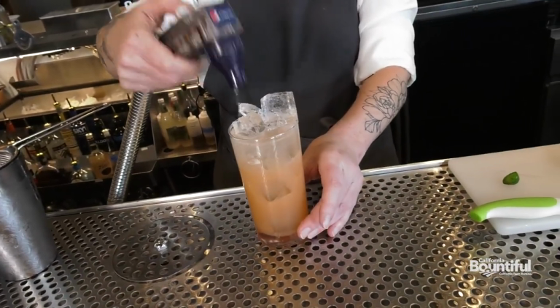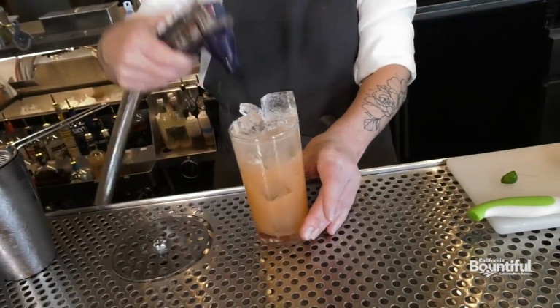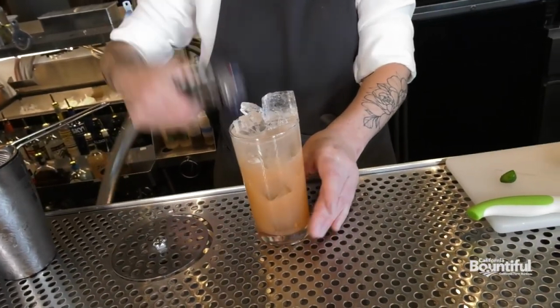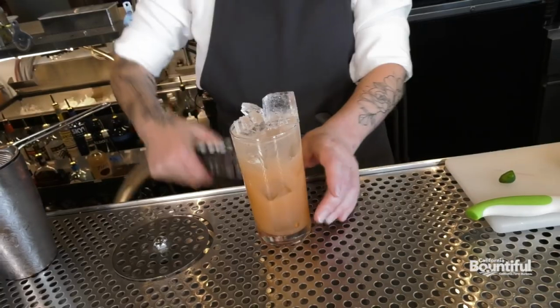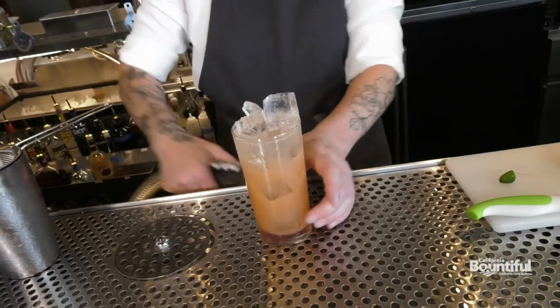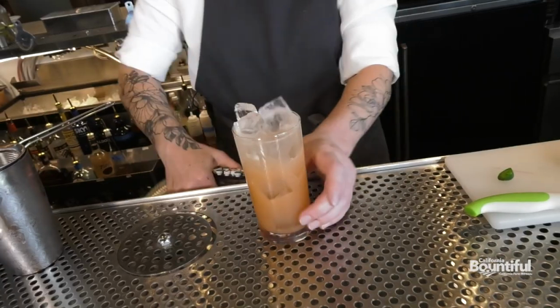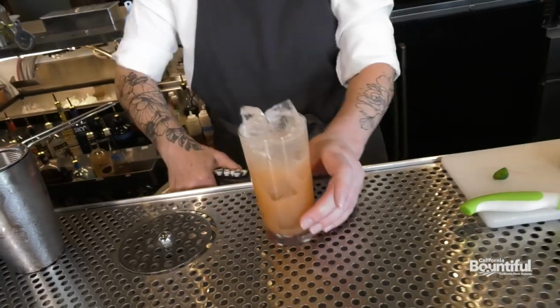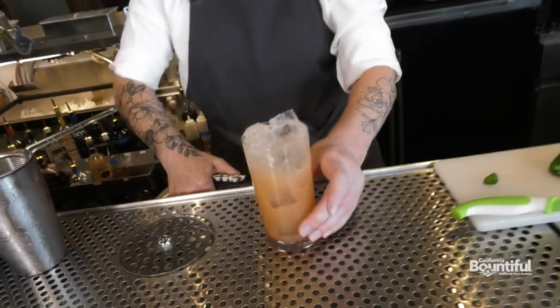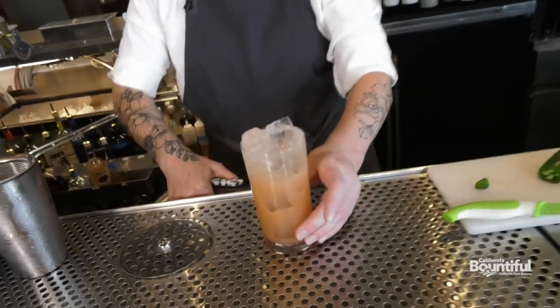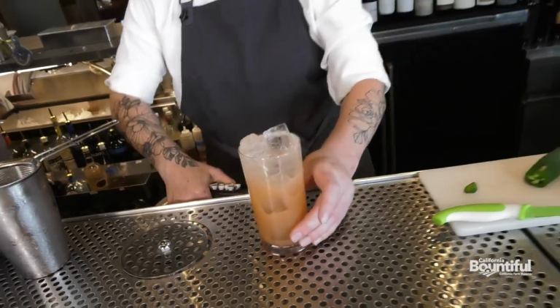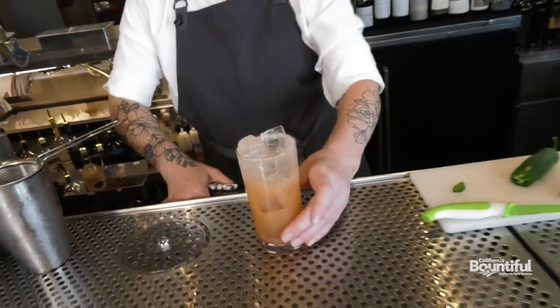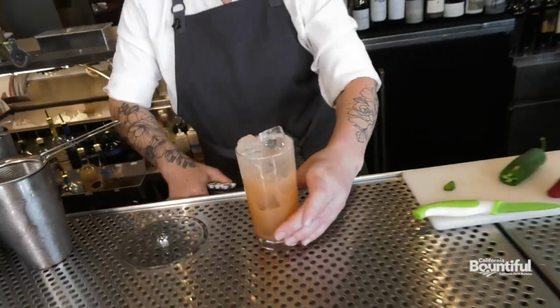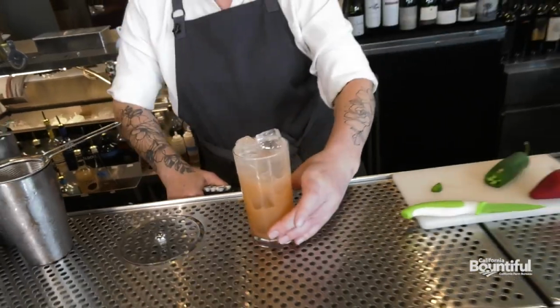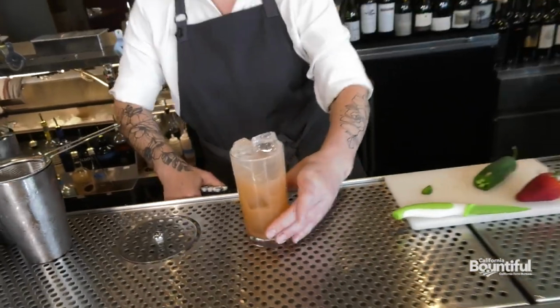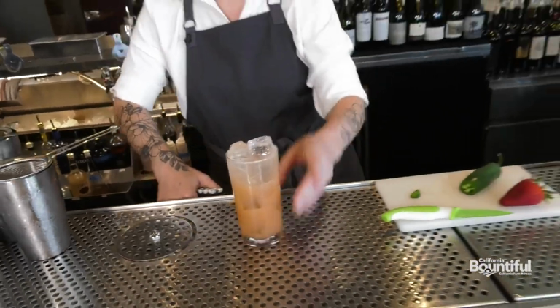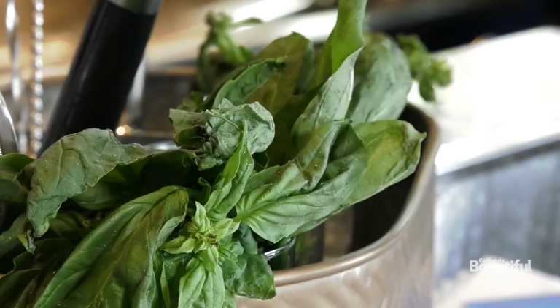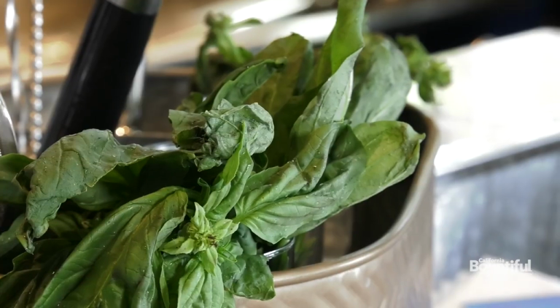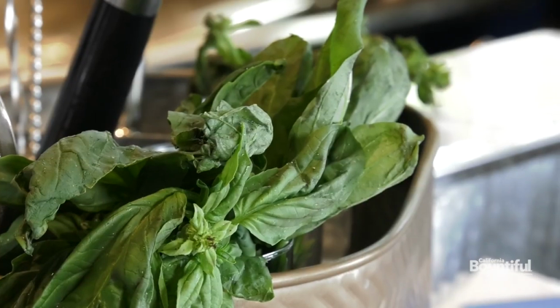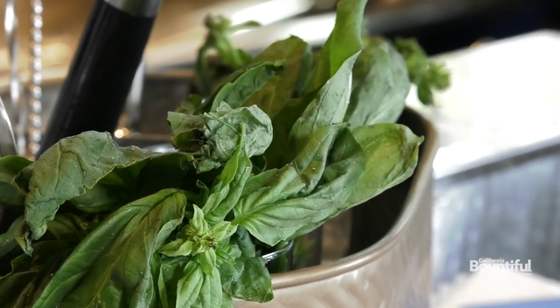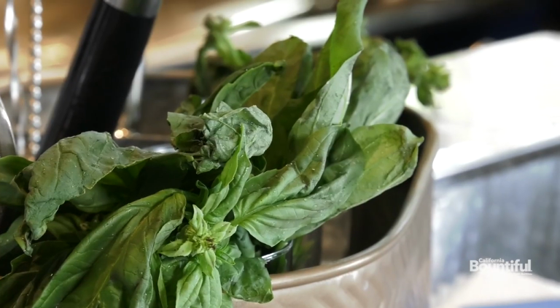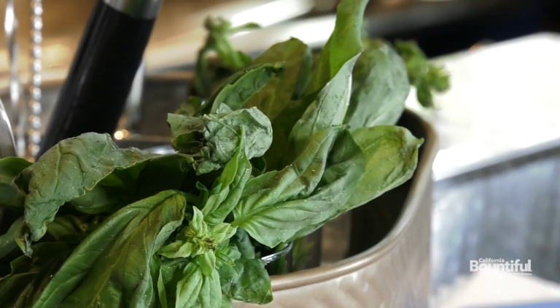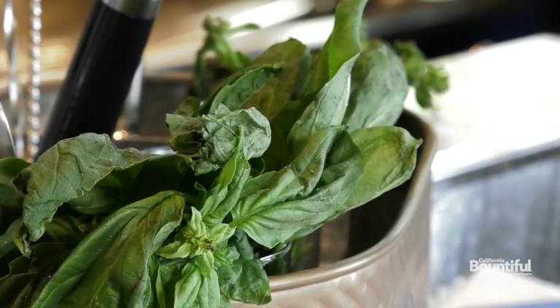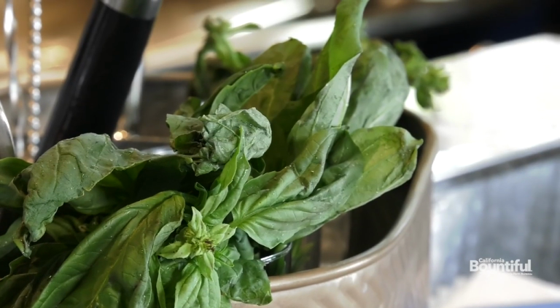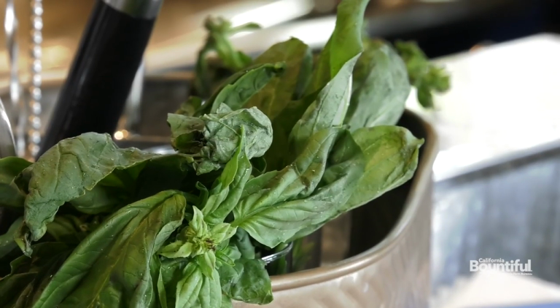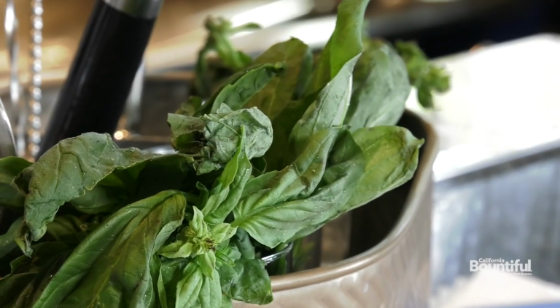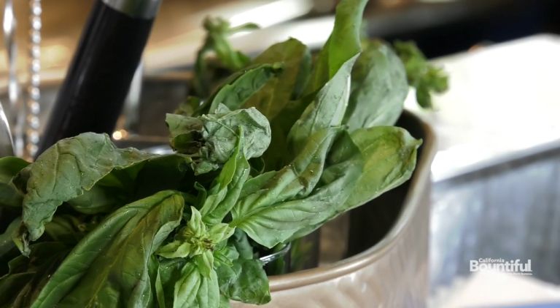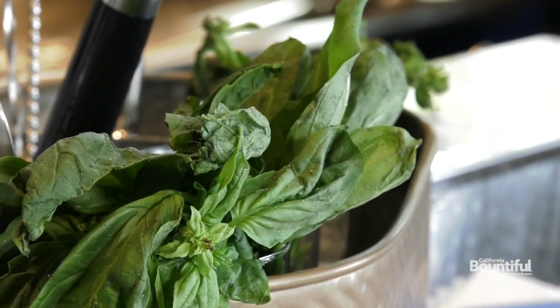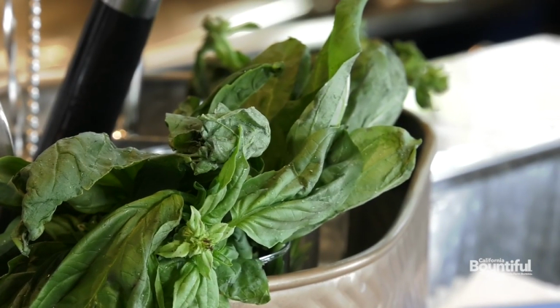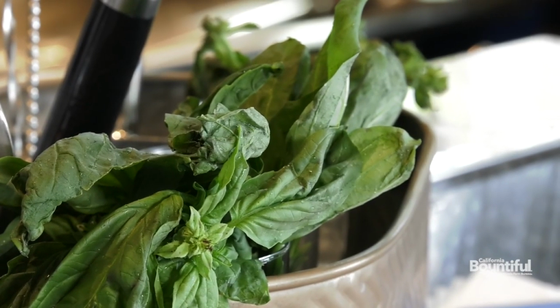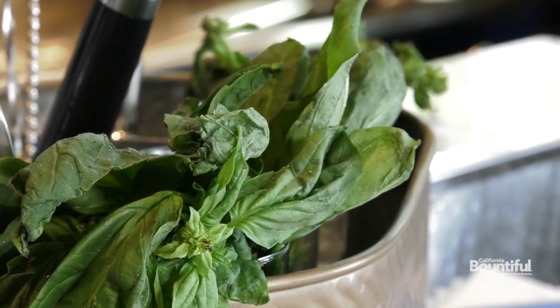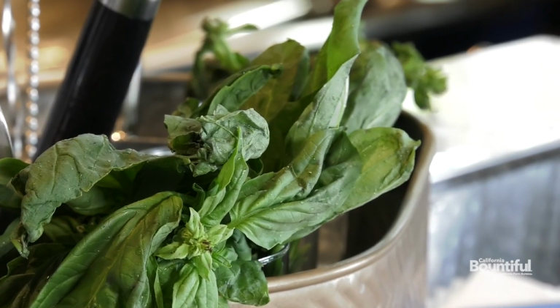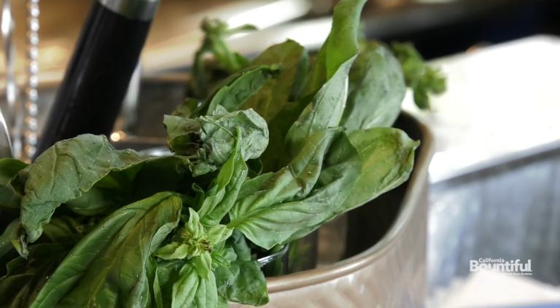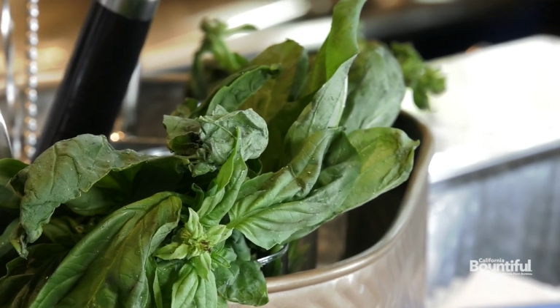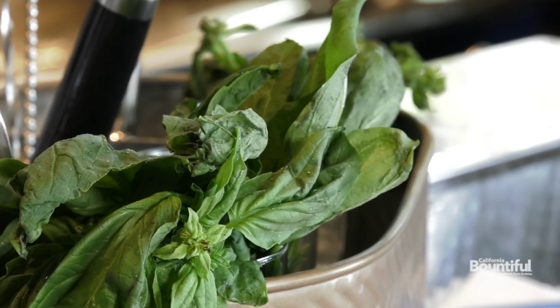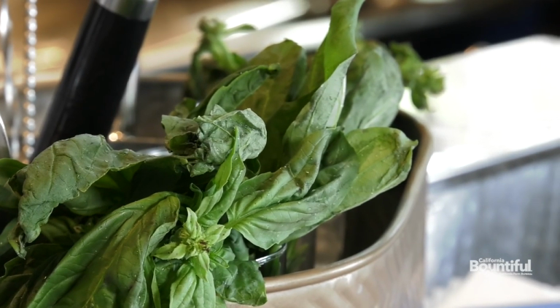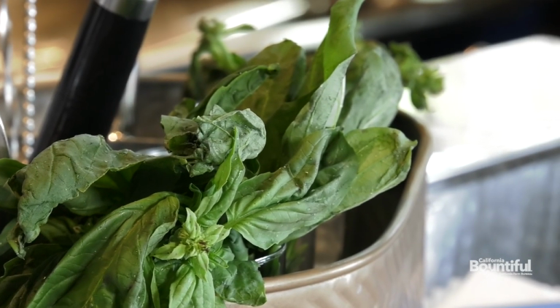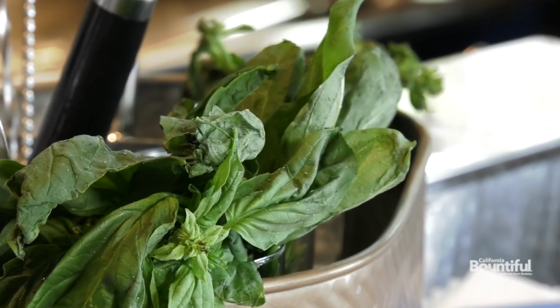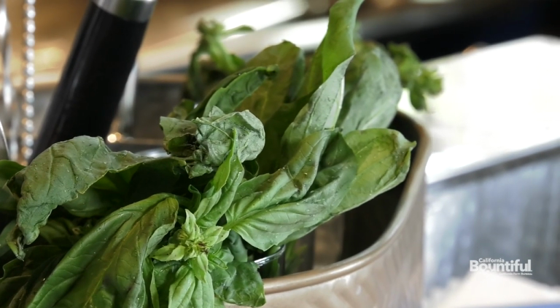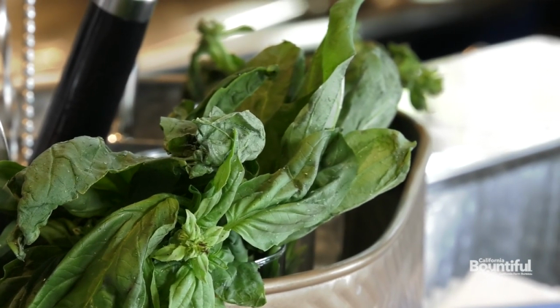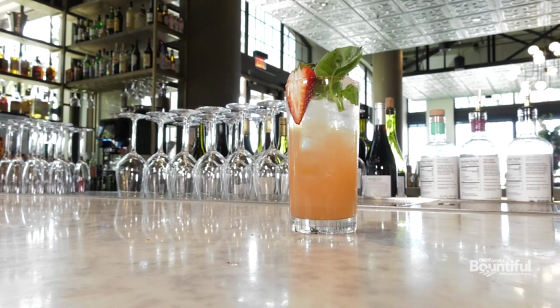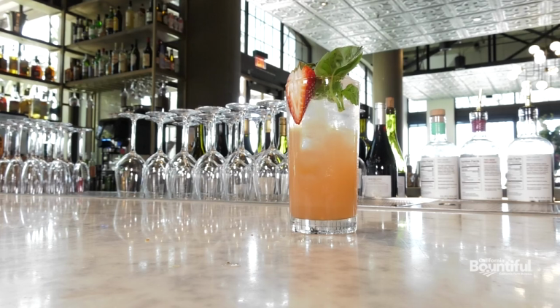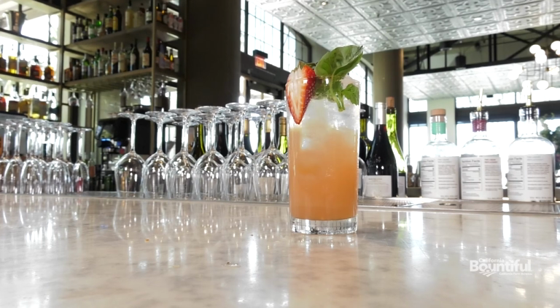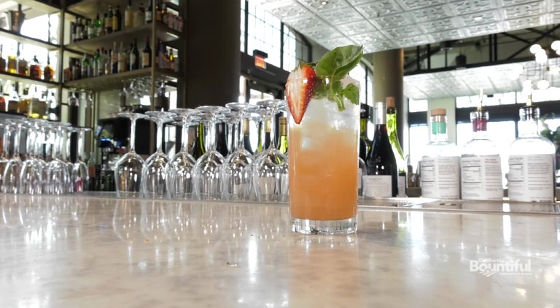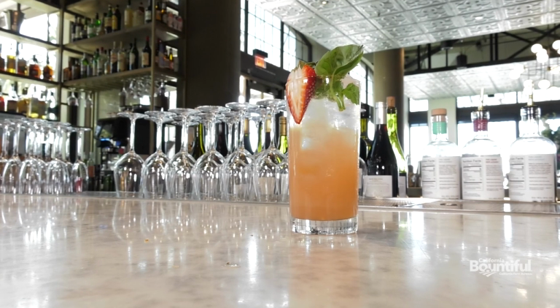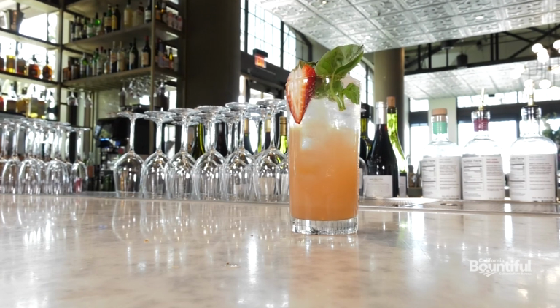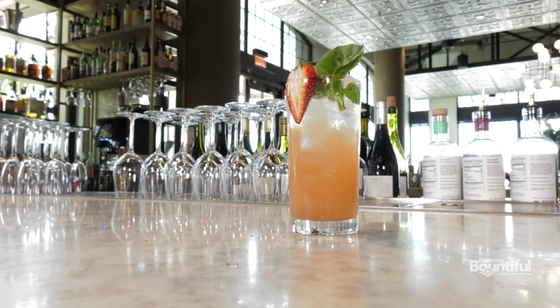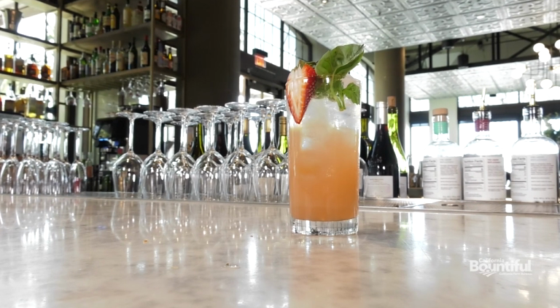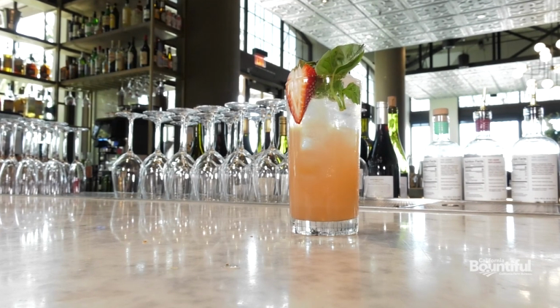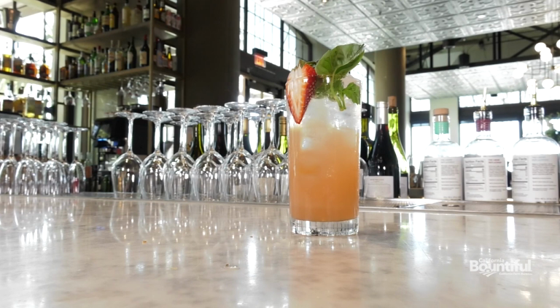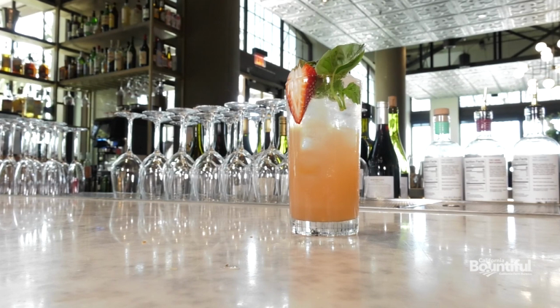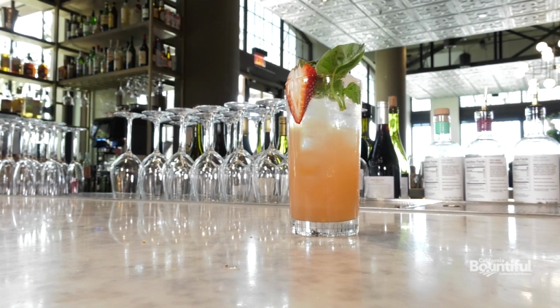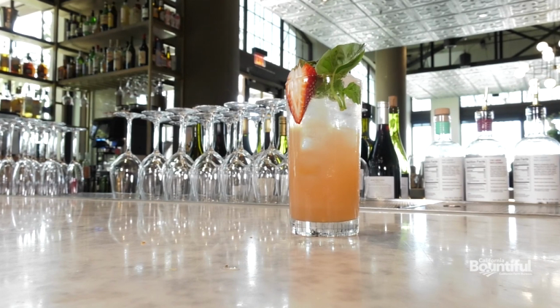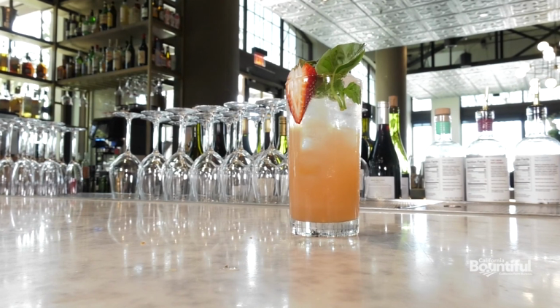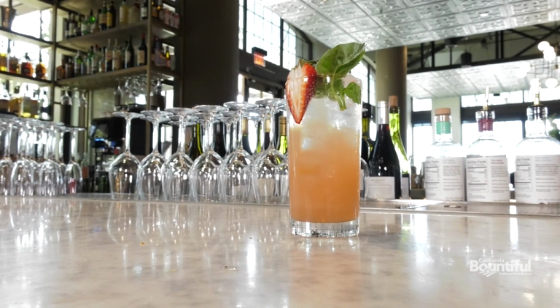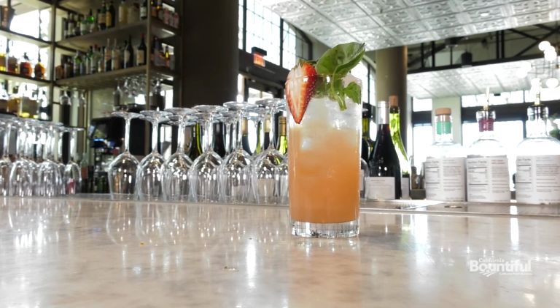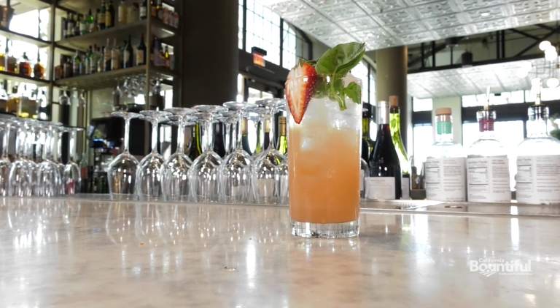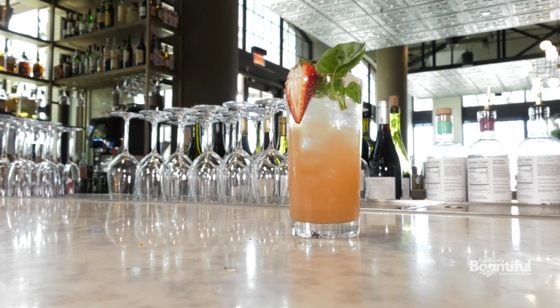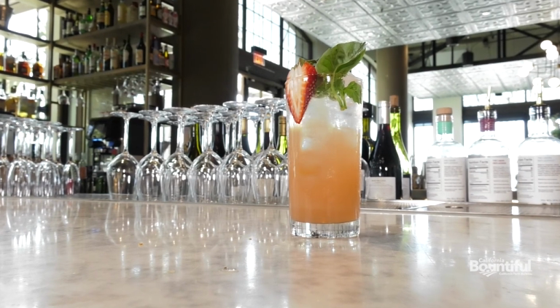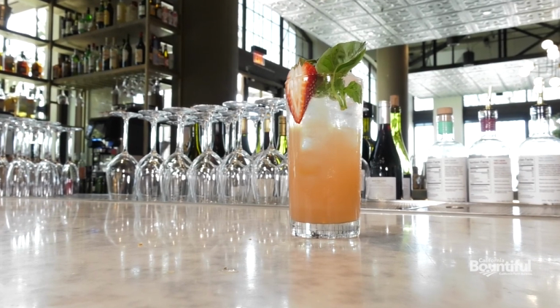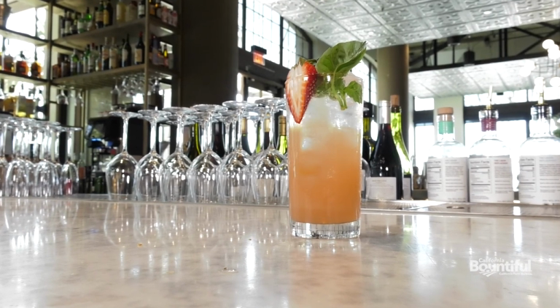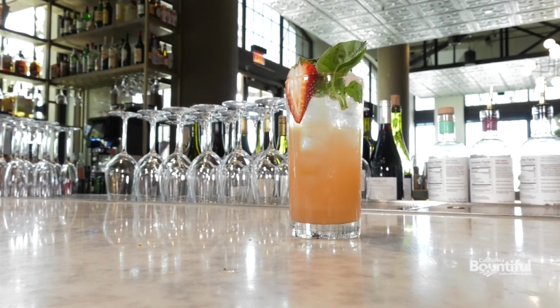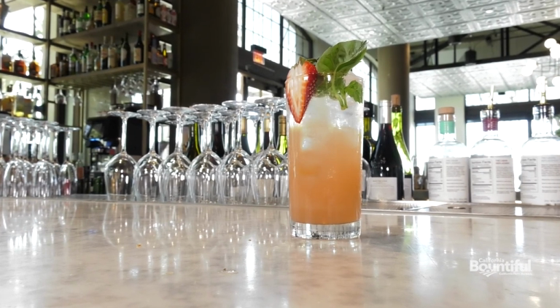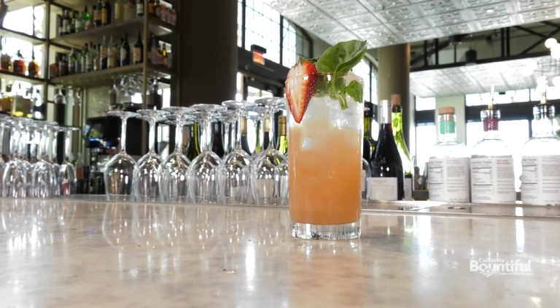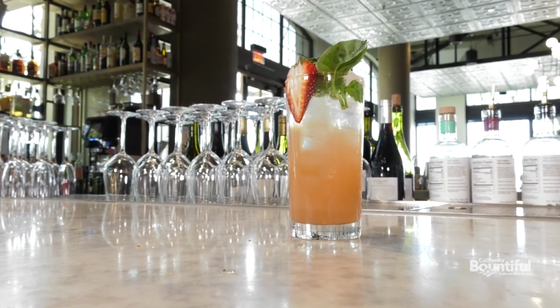Our garnish for this is a large bouquet of fresh basil. There you are — the Lemonade Obeys.